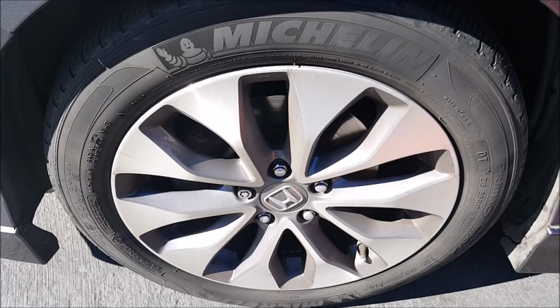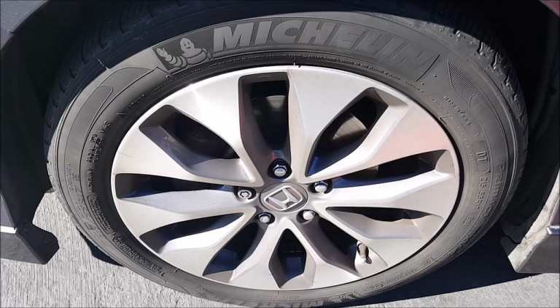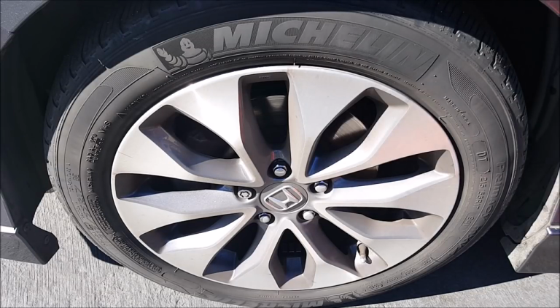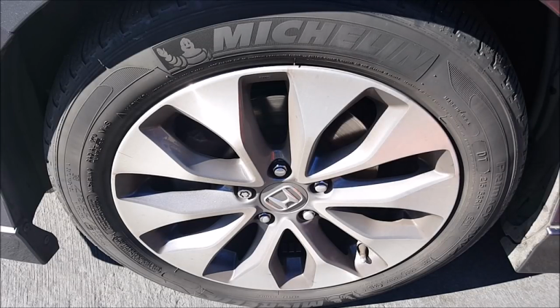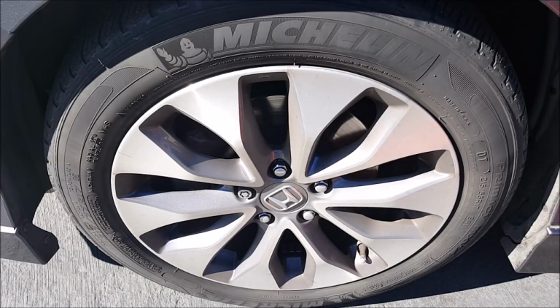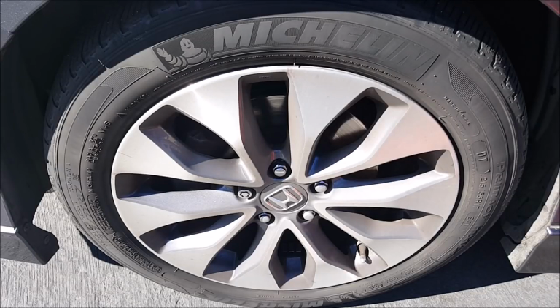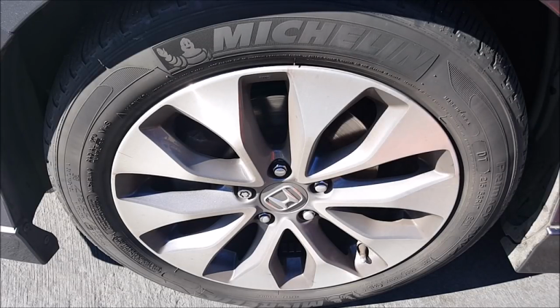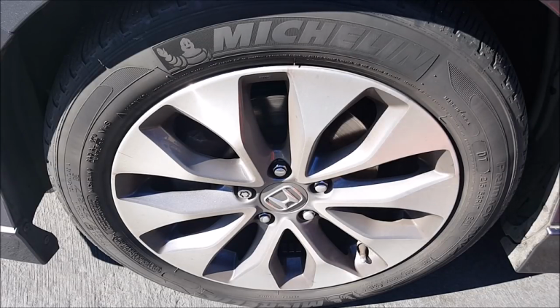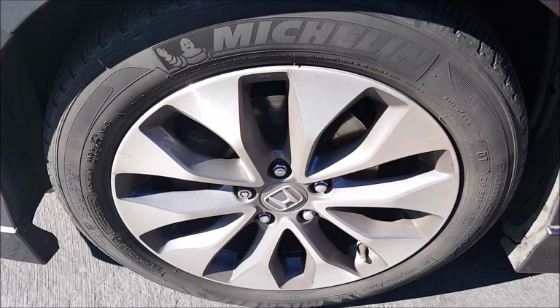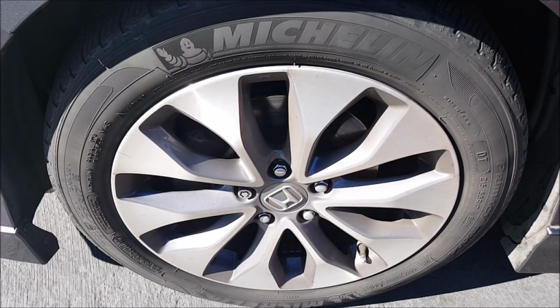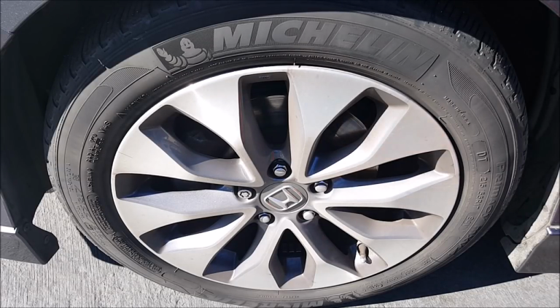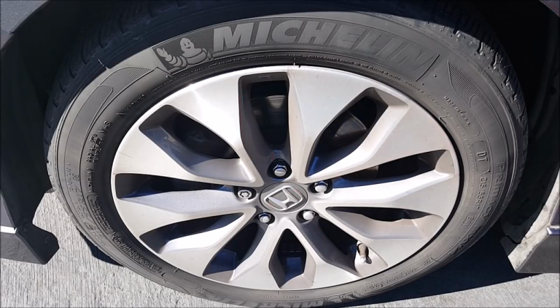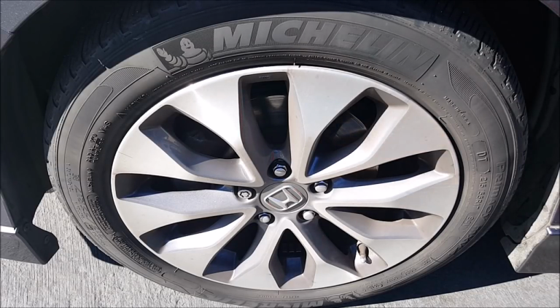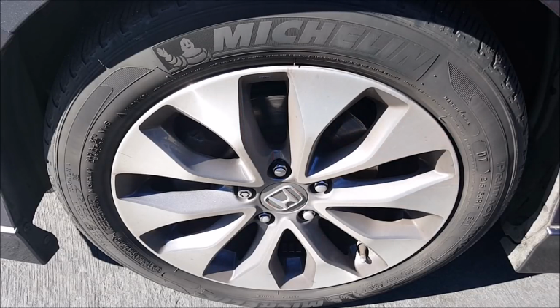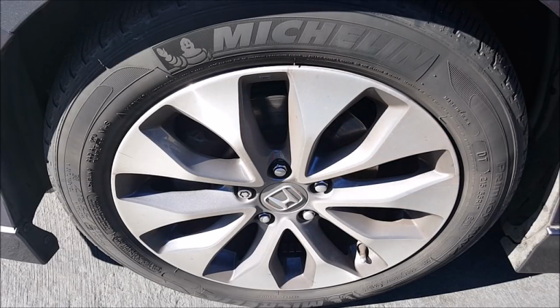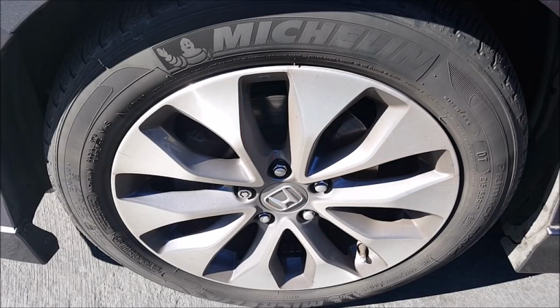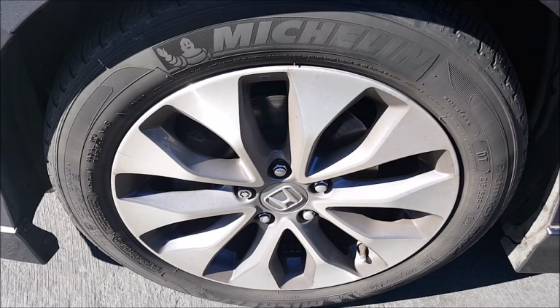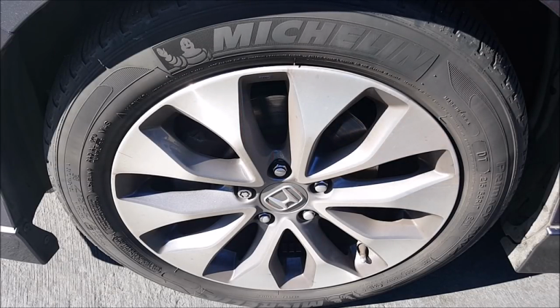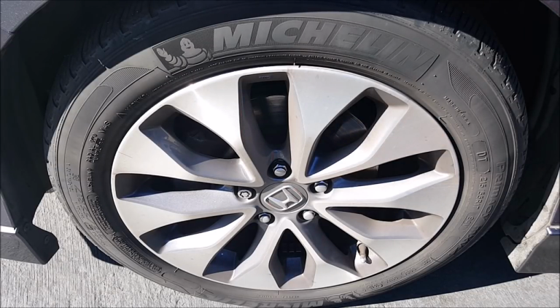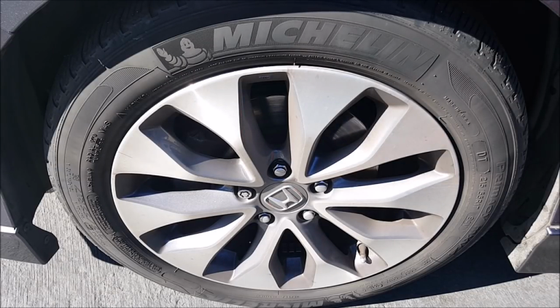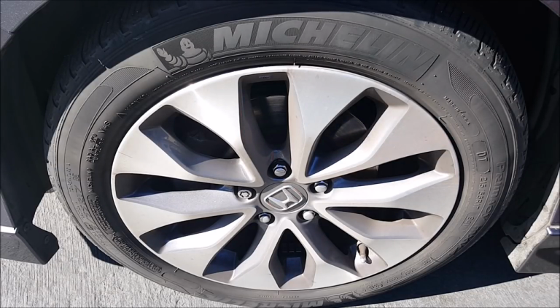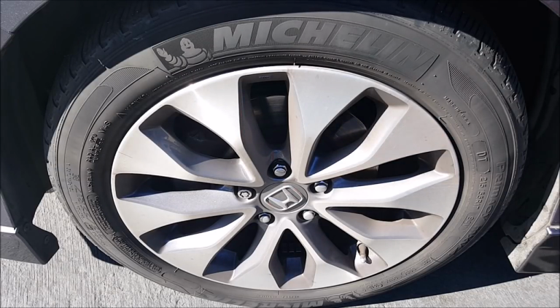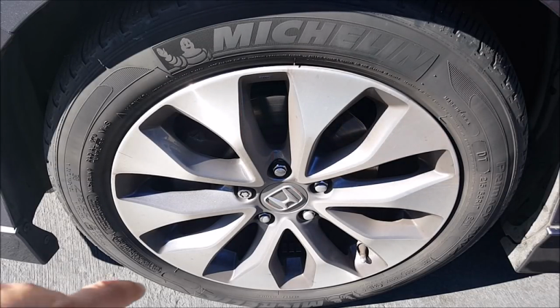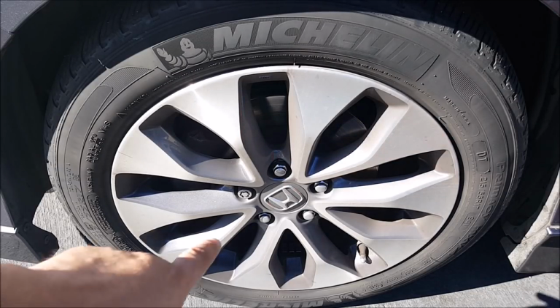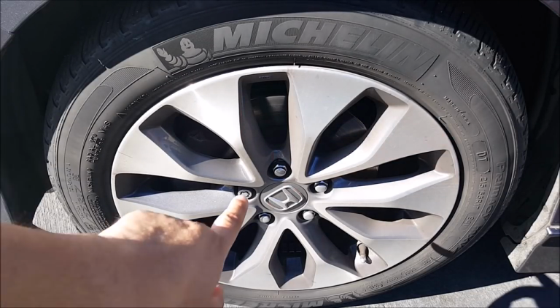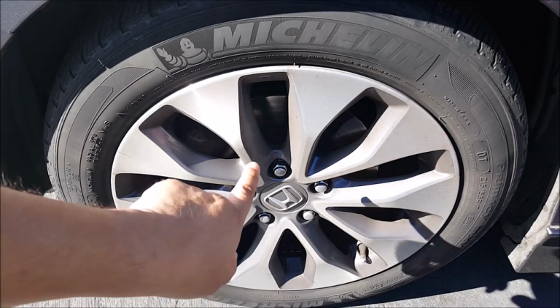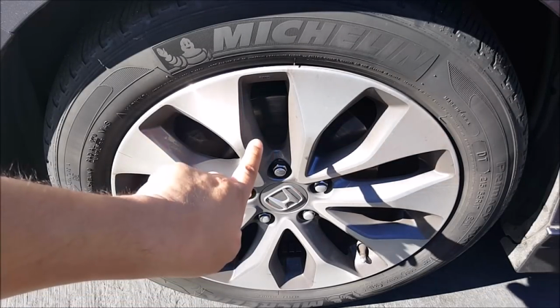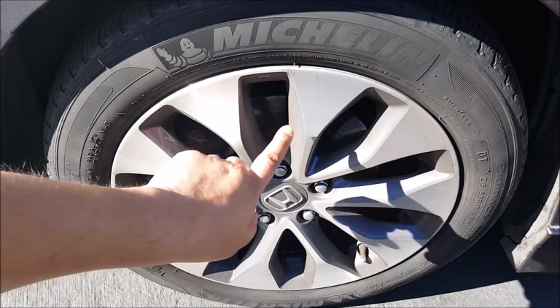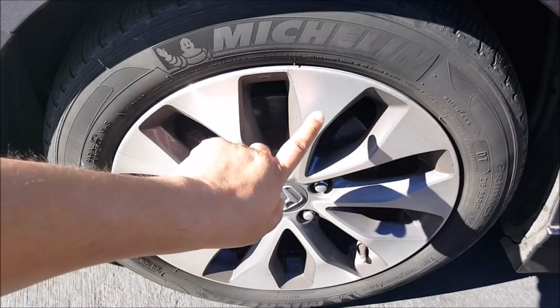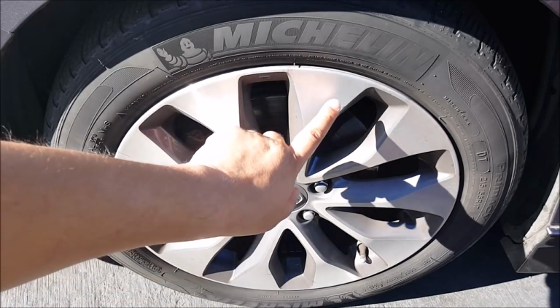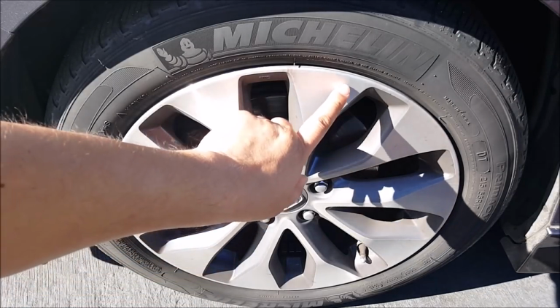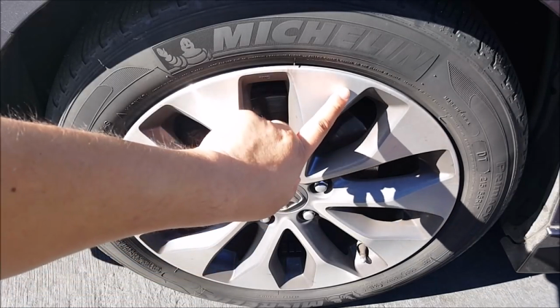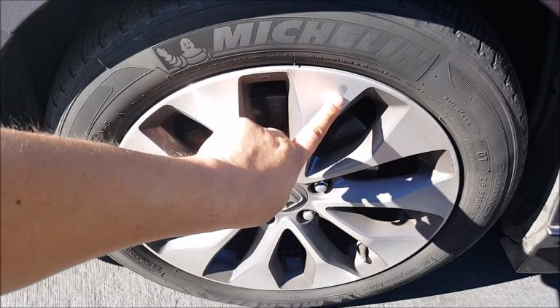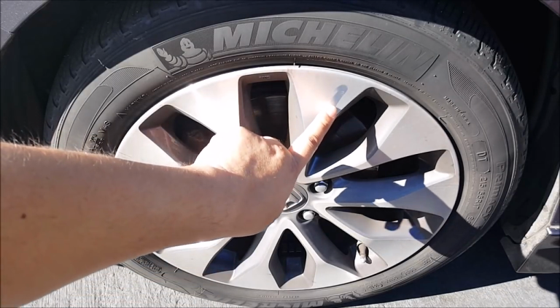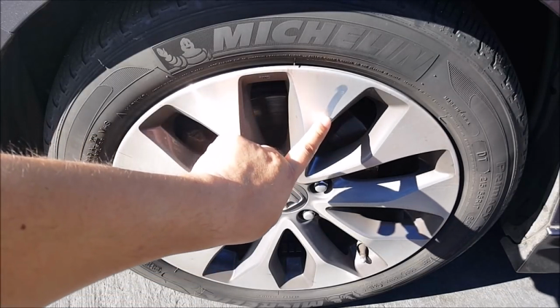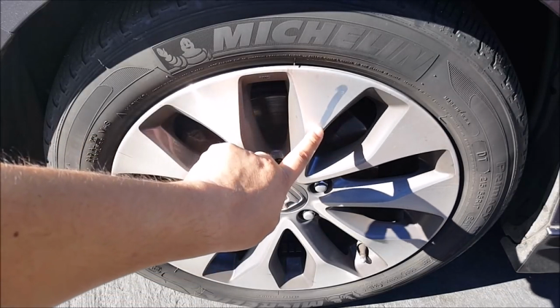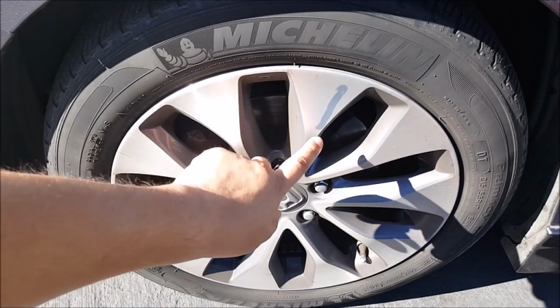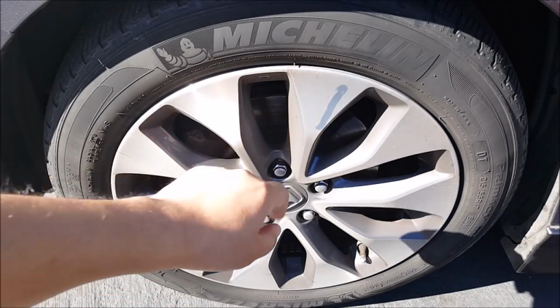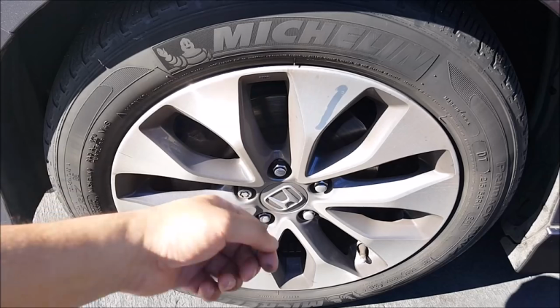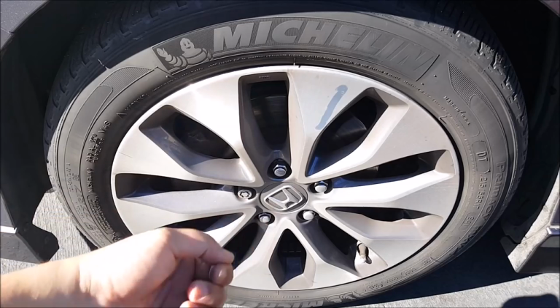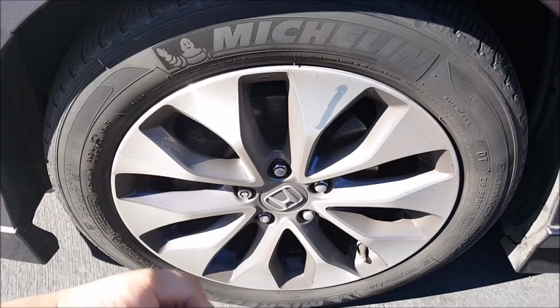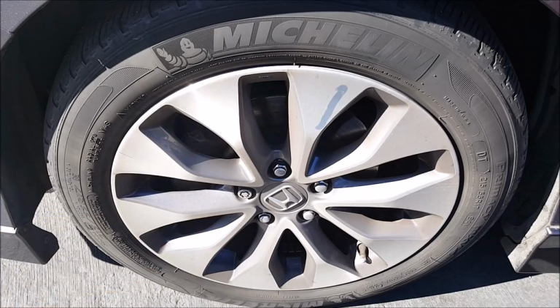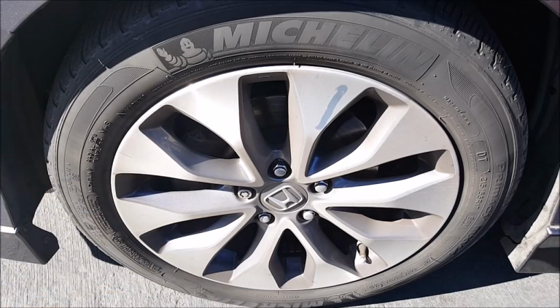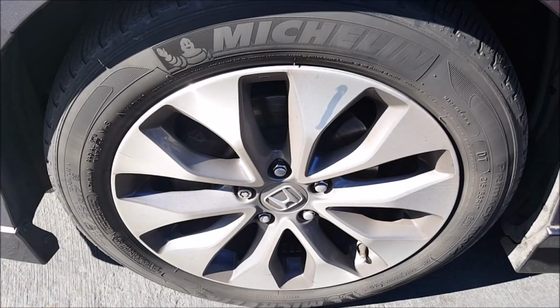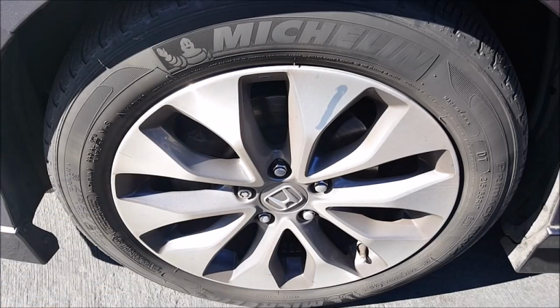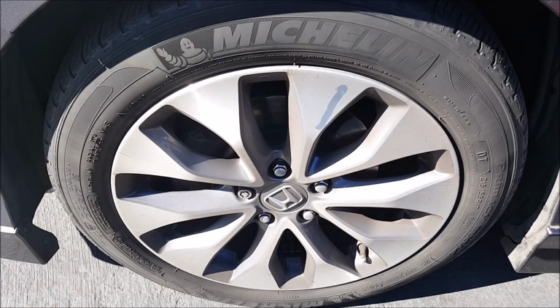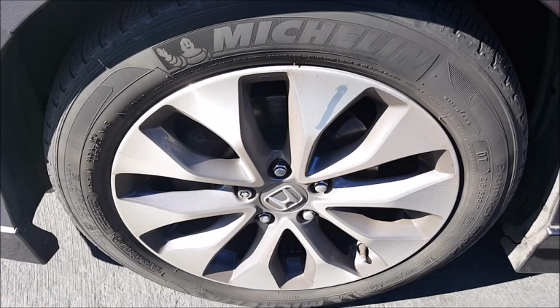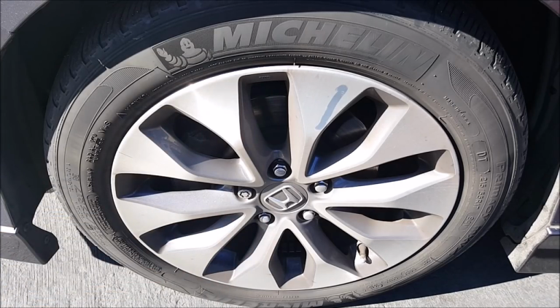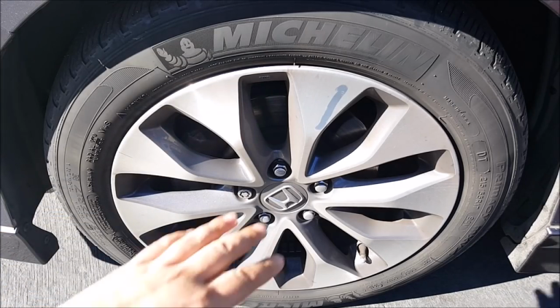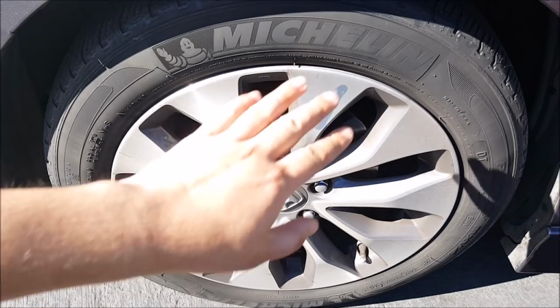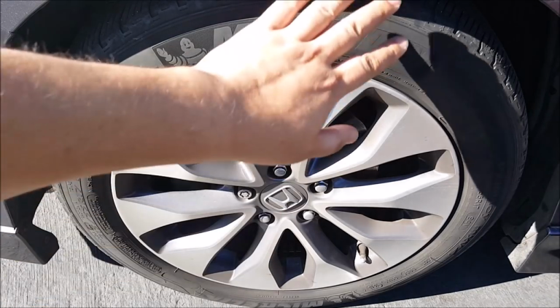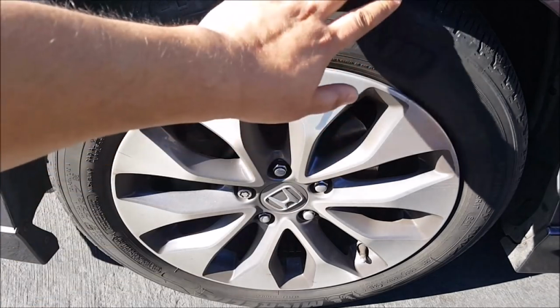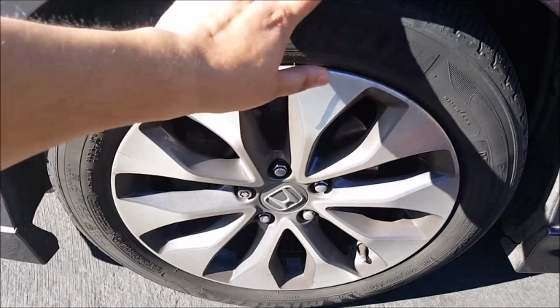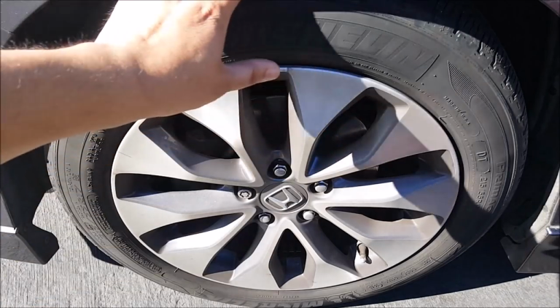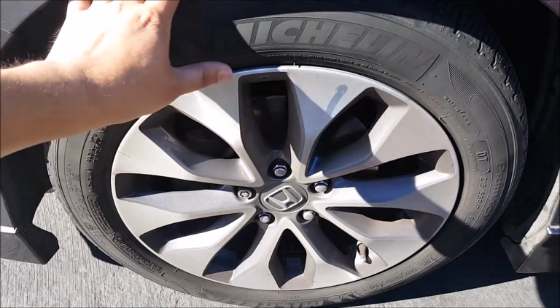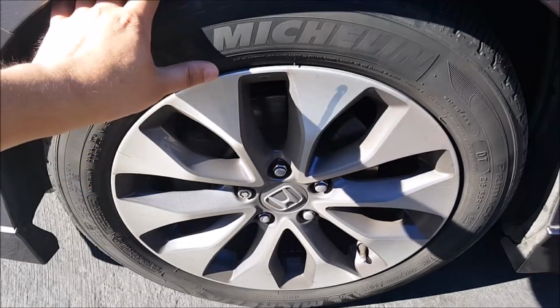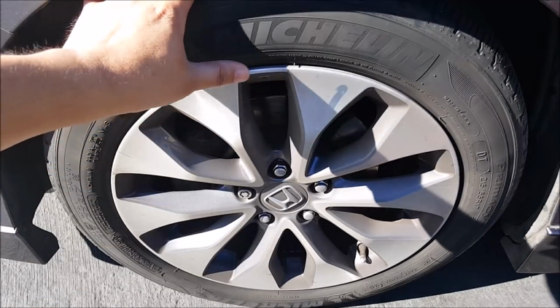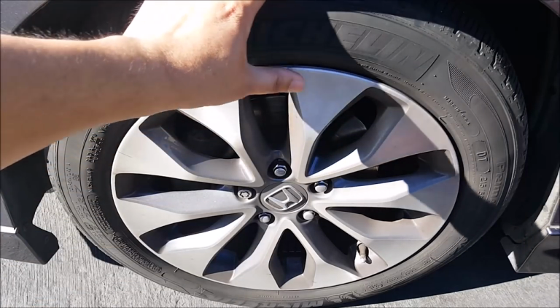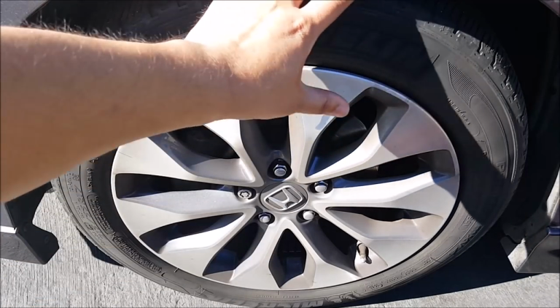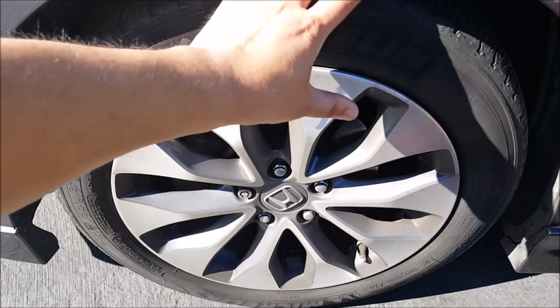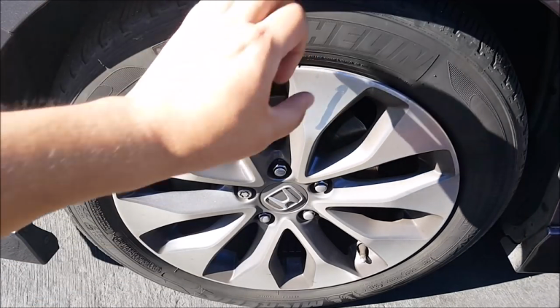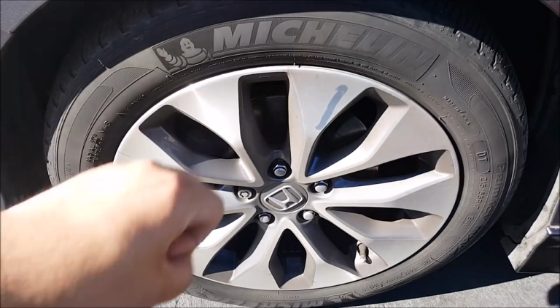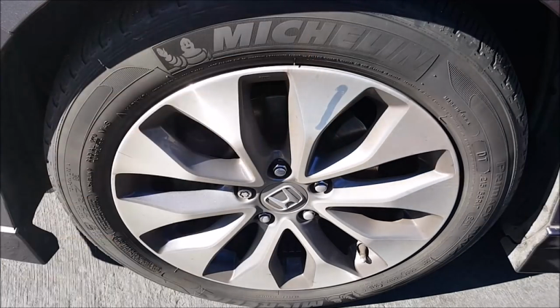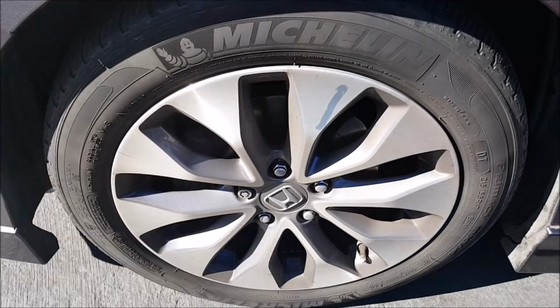As you can see, it's pretty filthy. It's caked-on dirt, as you can see, and this is pretty much a brown tire.